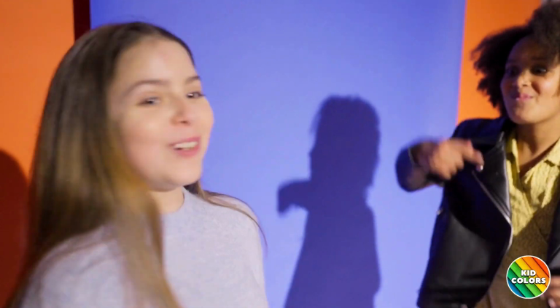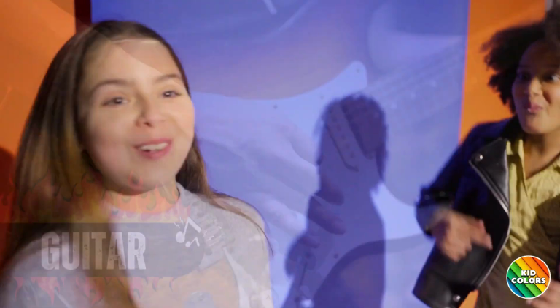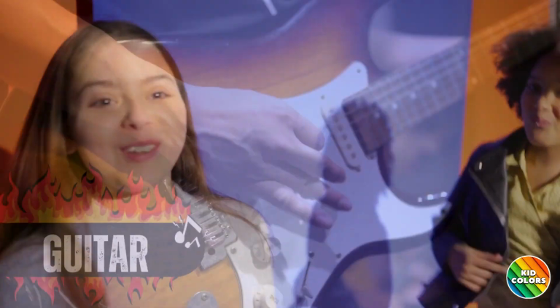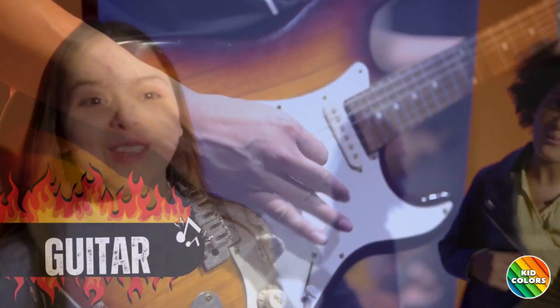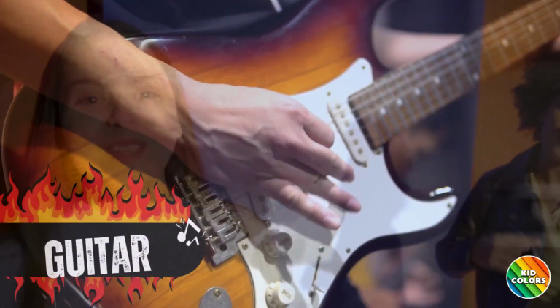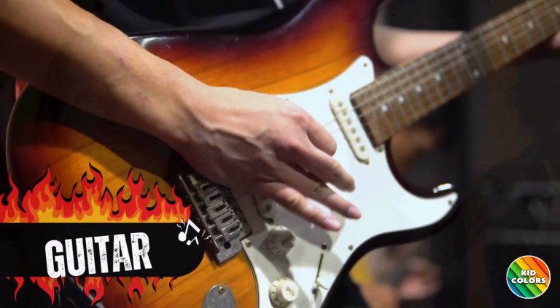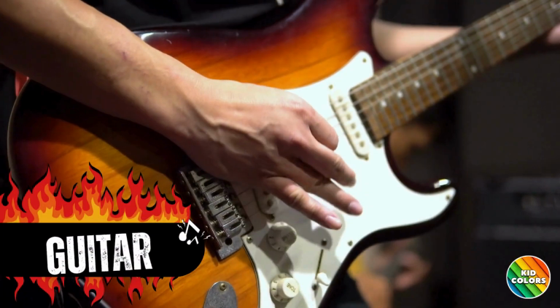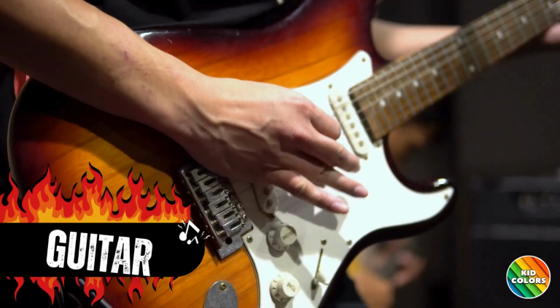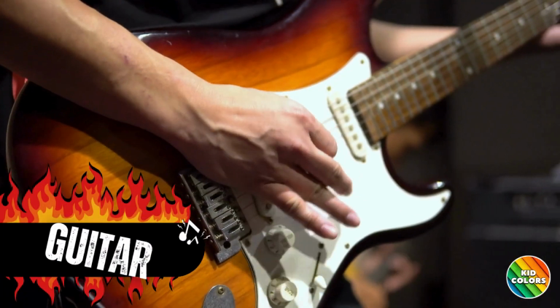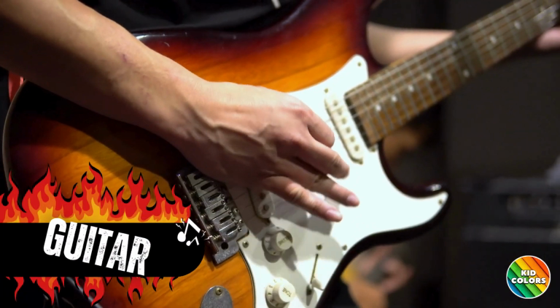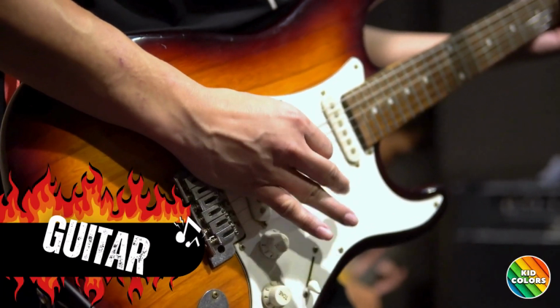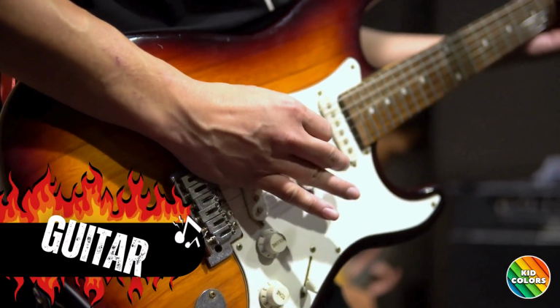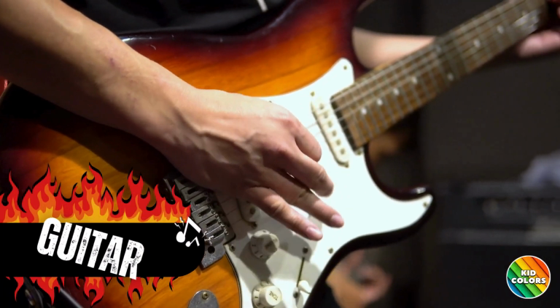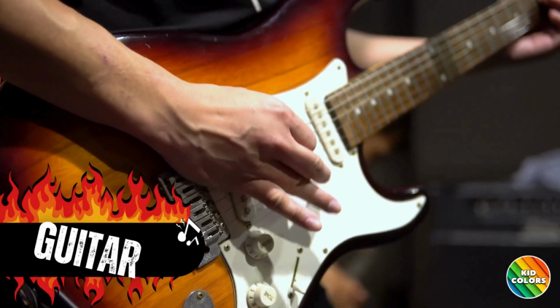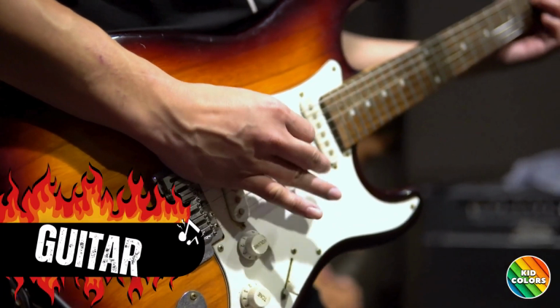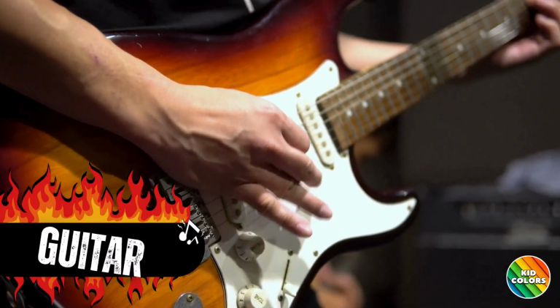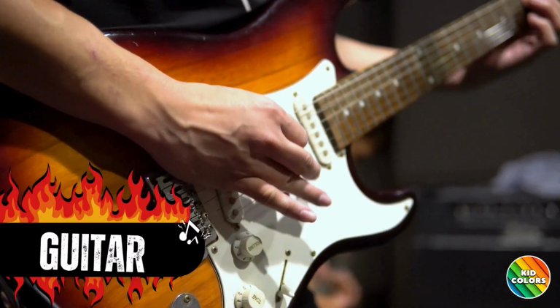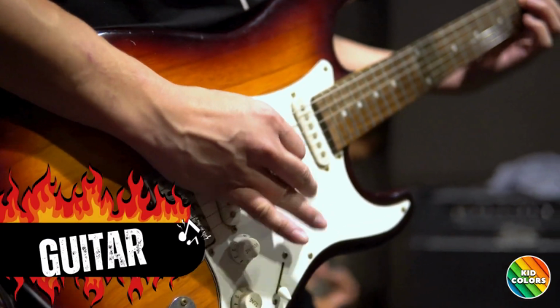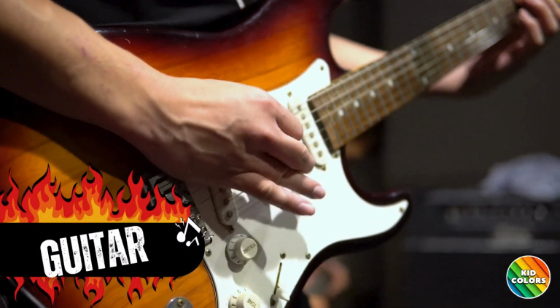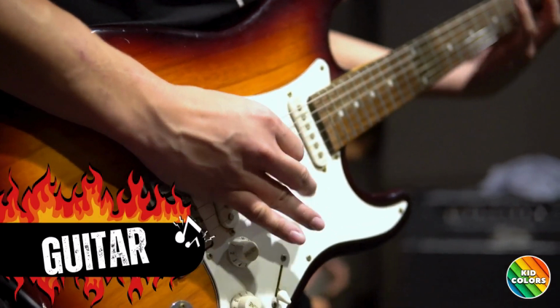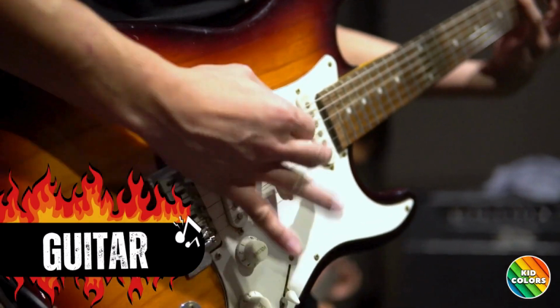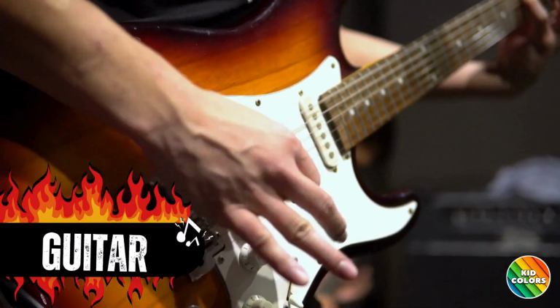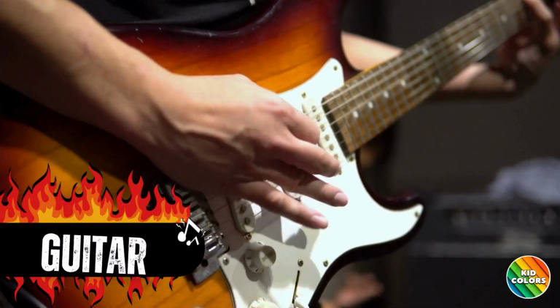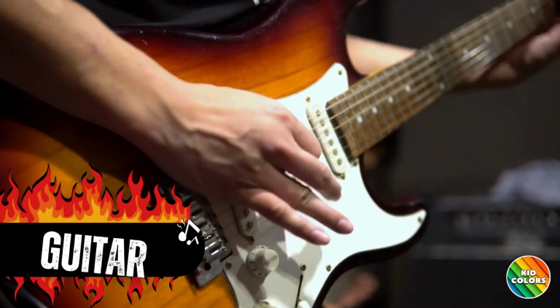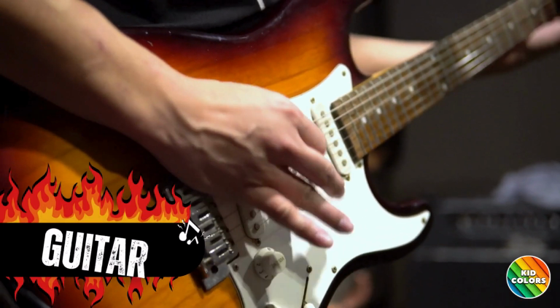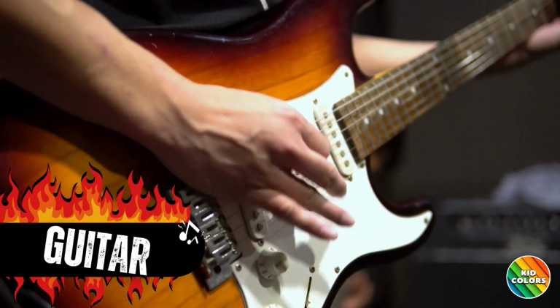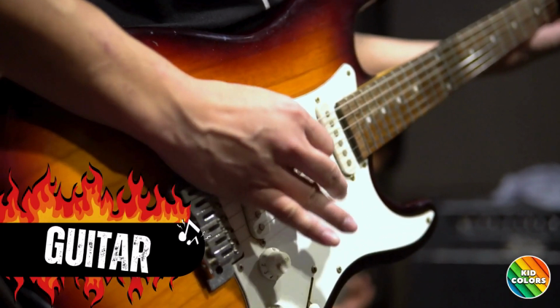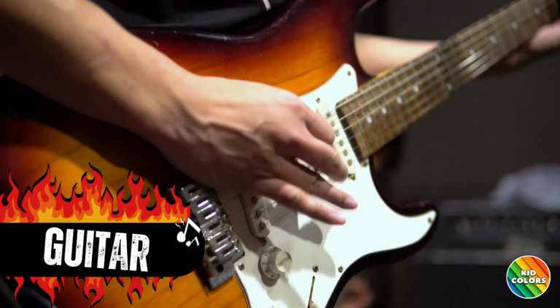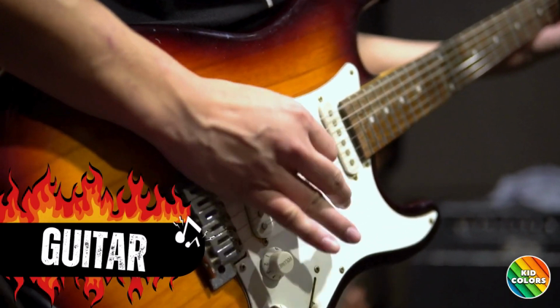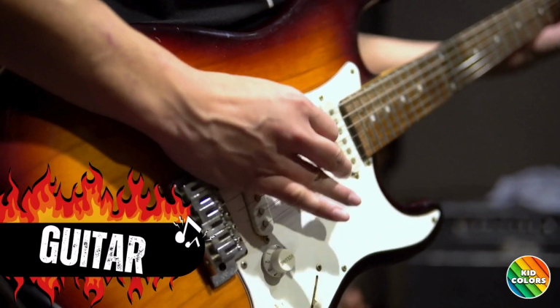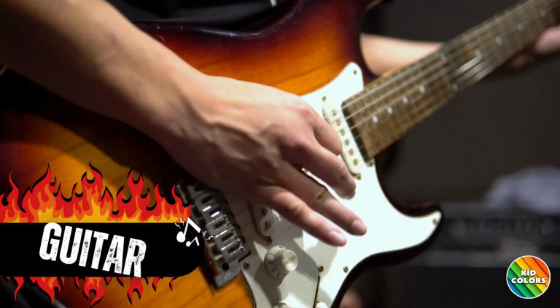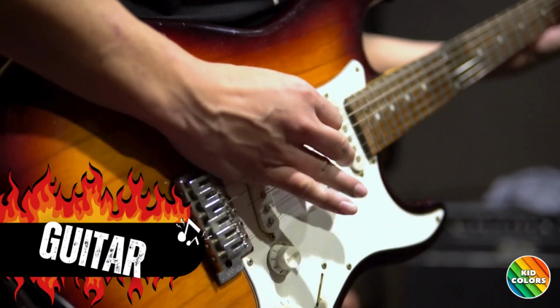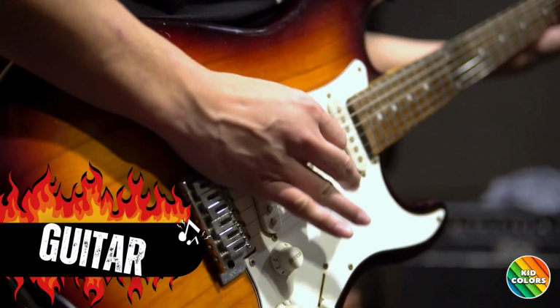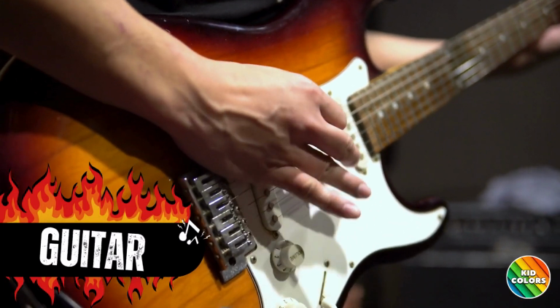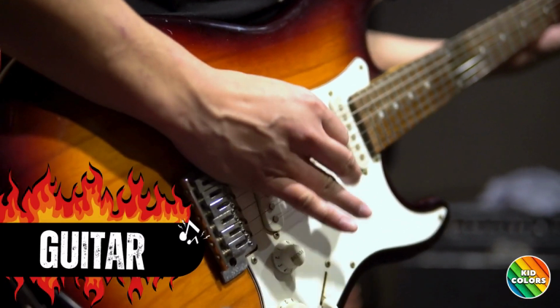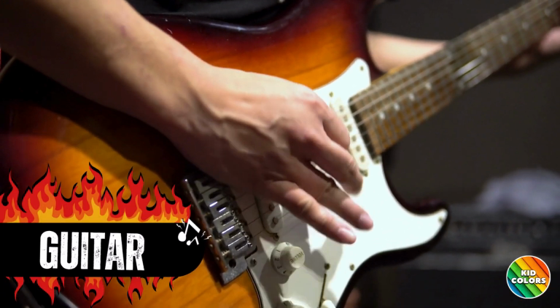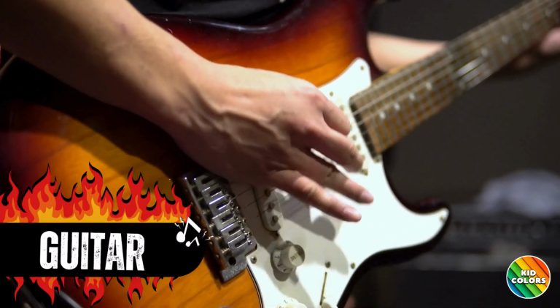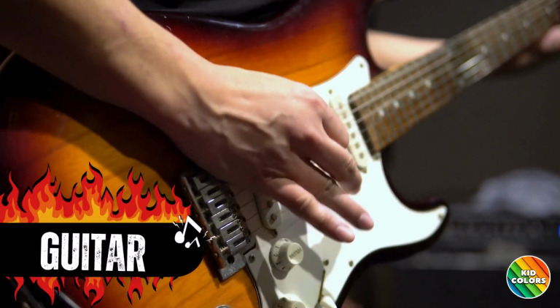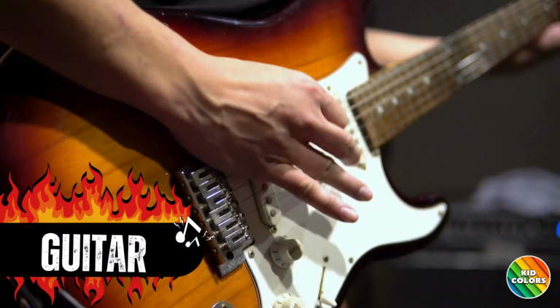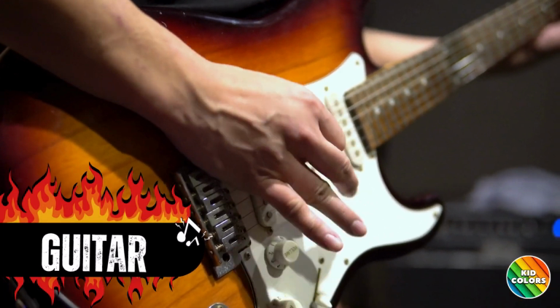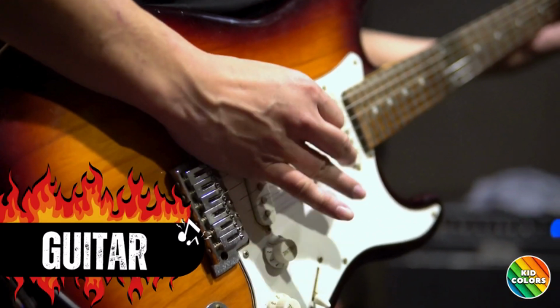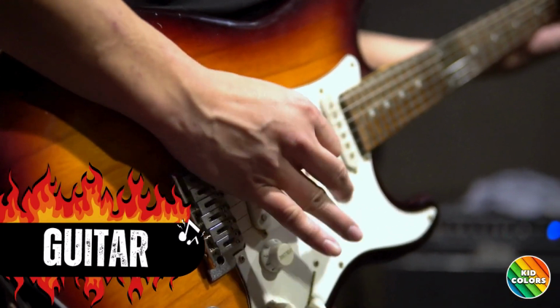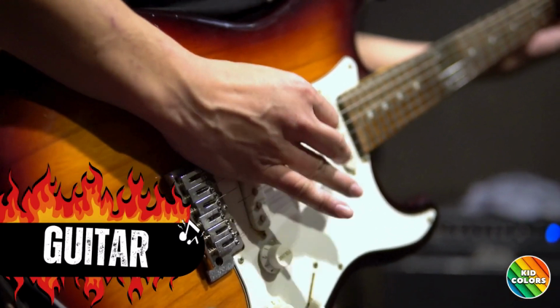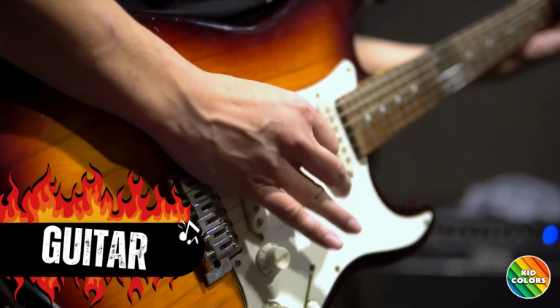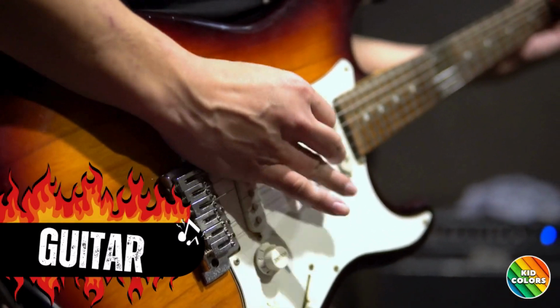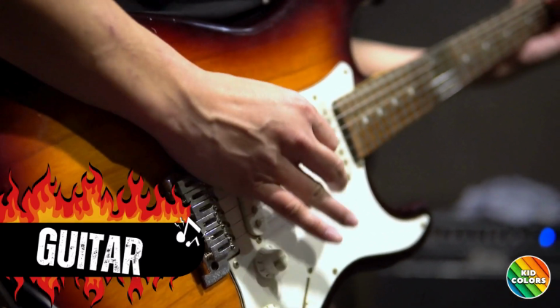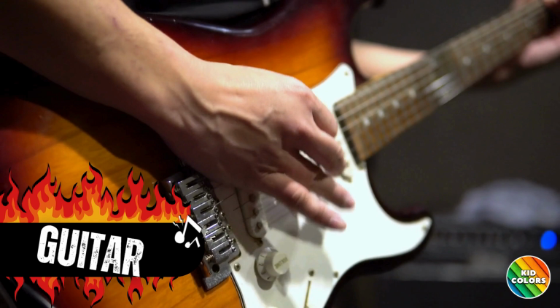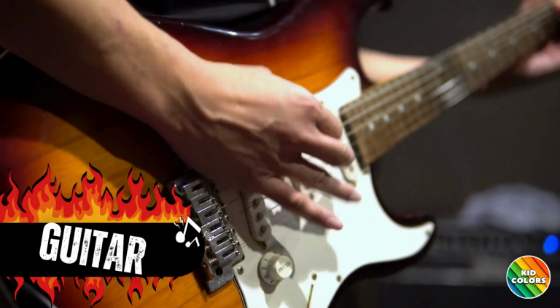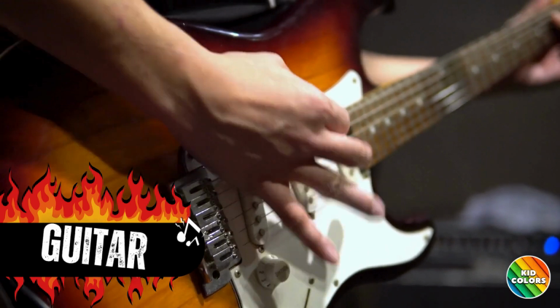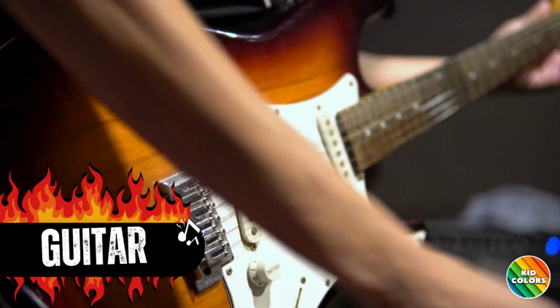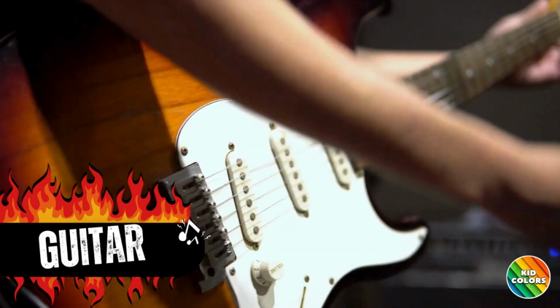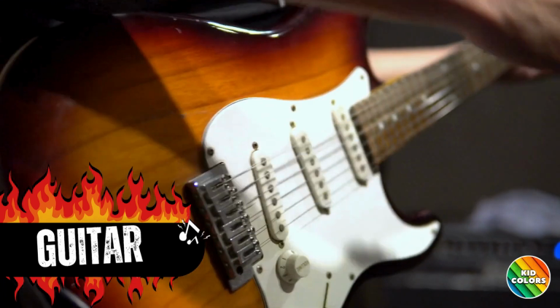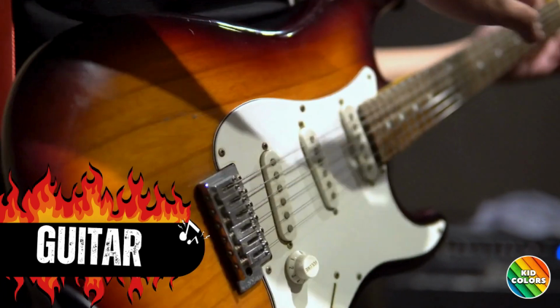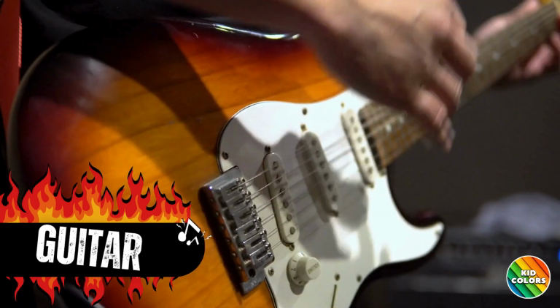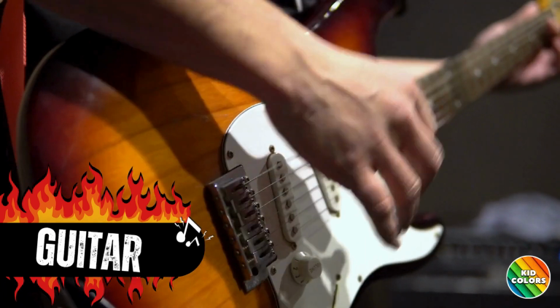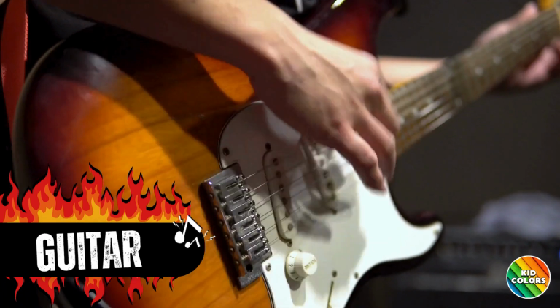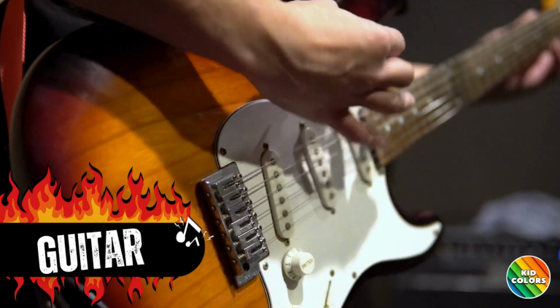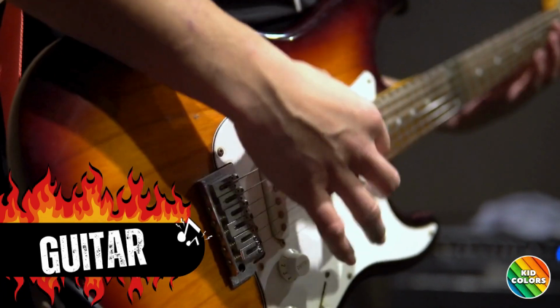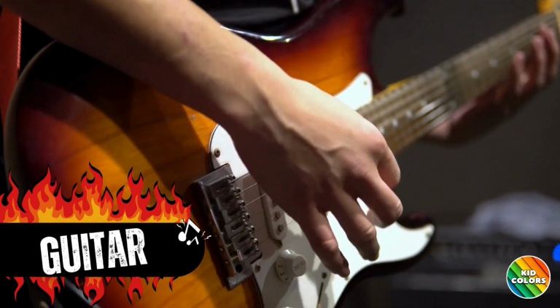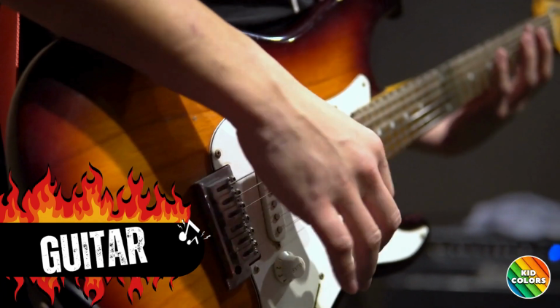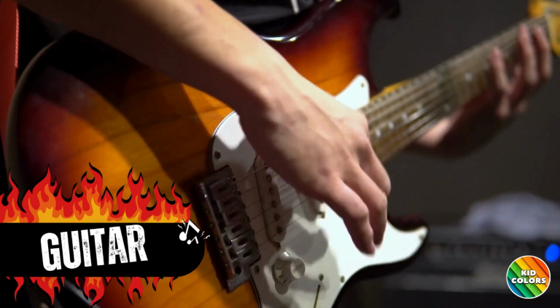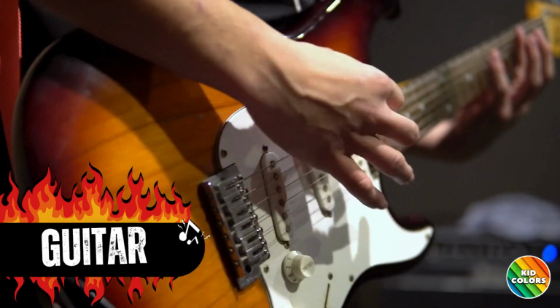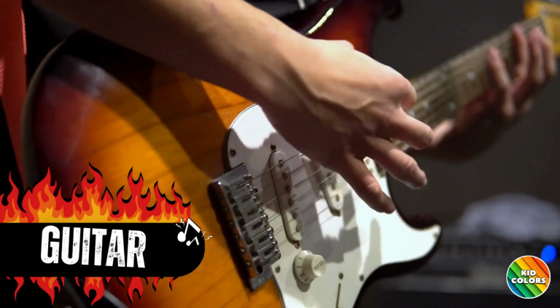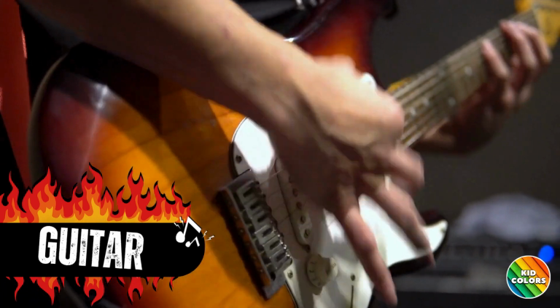First up, we have the electric guitar. It makes cool sounds when you strum the strings like this.